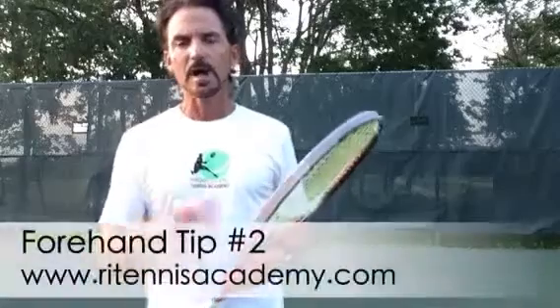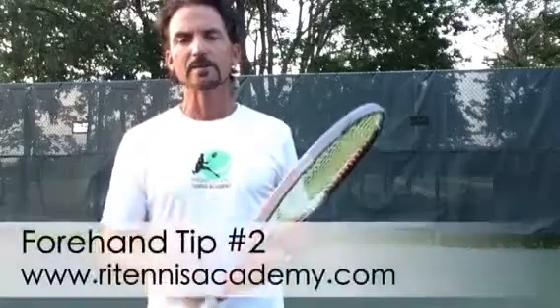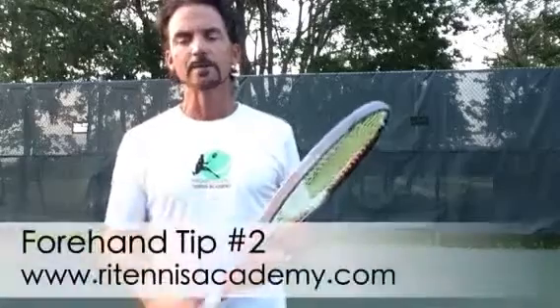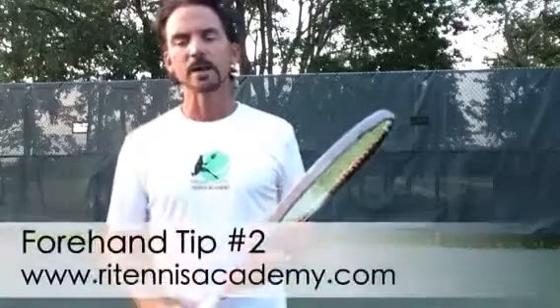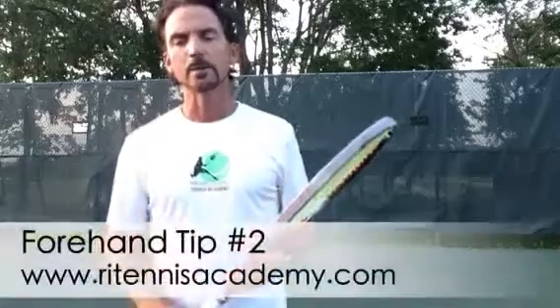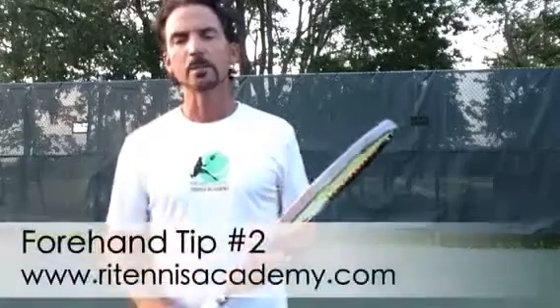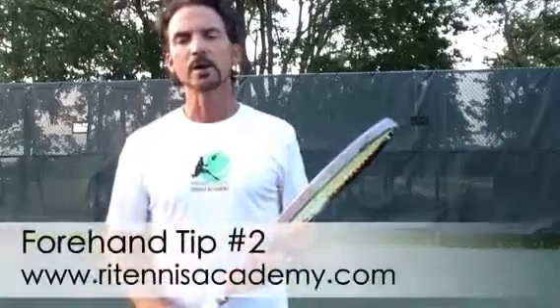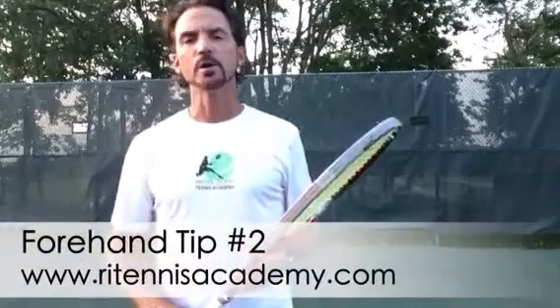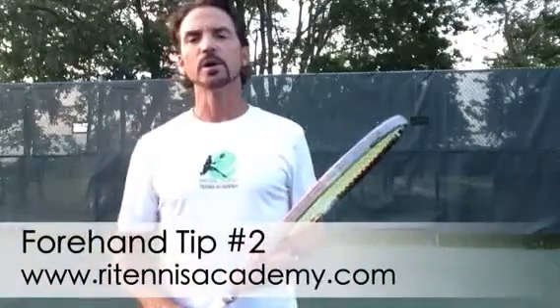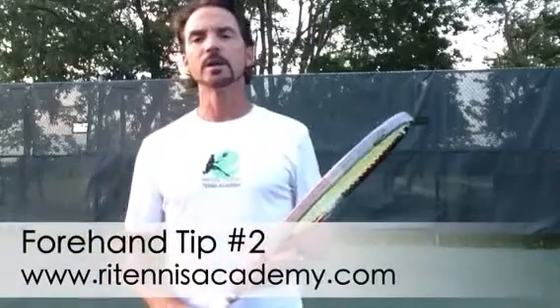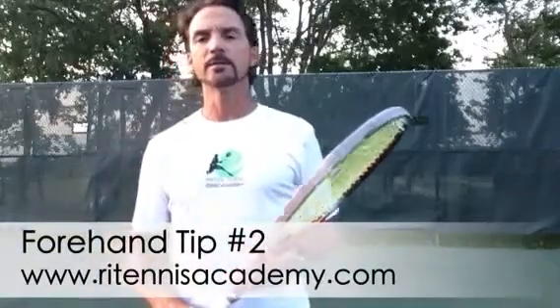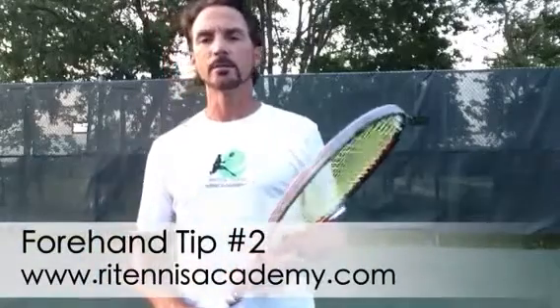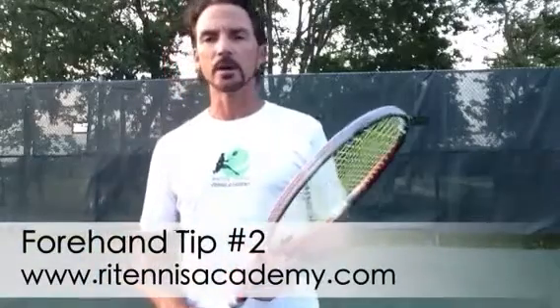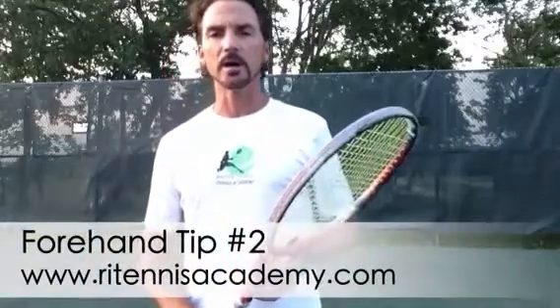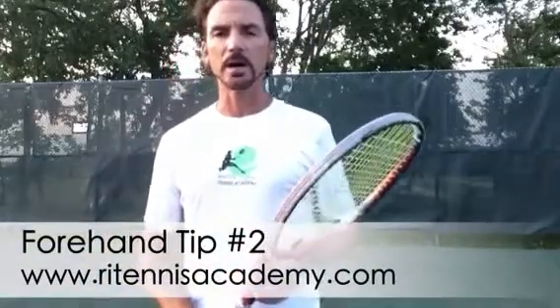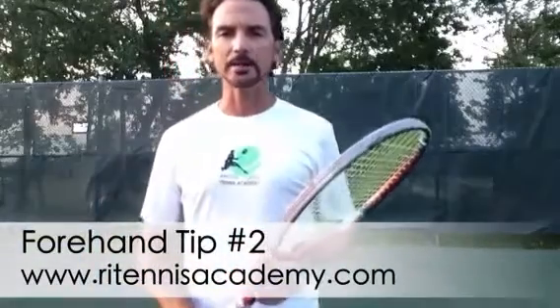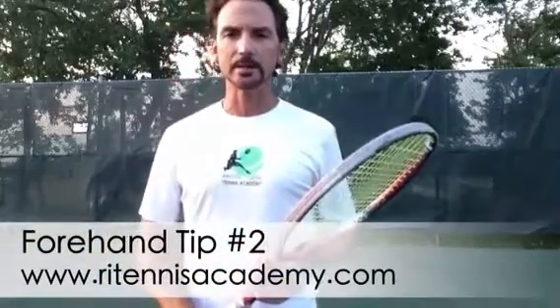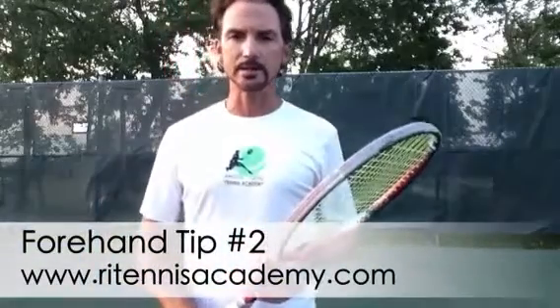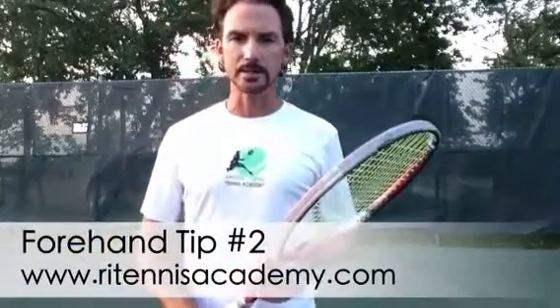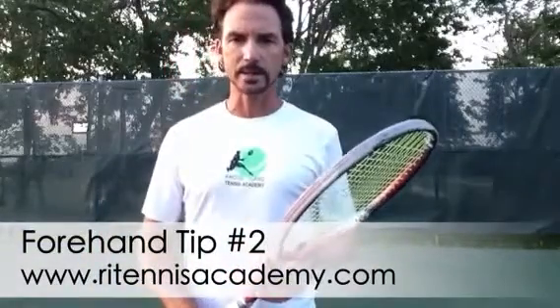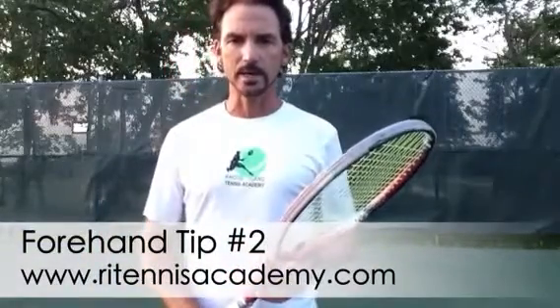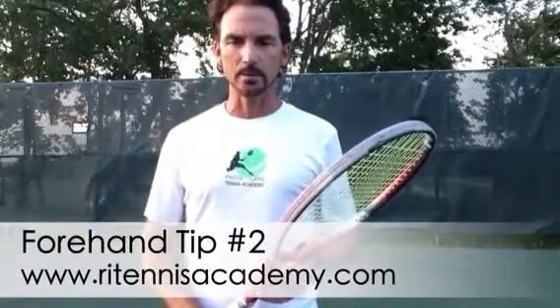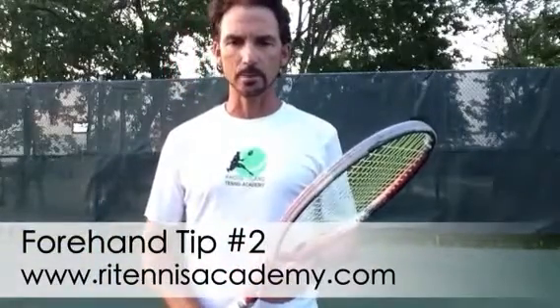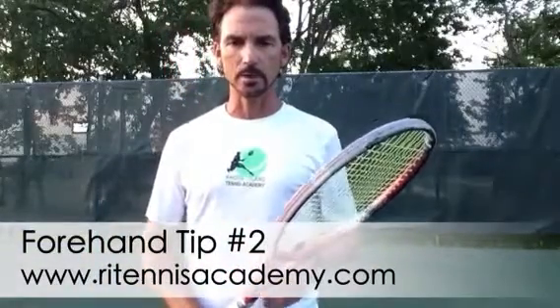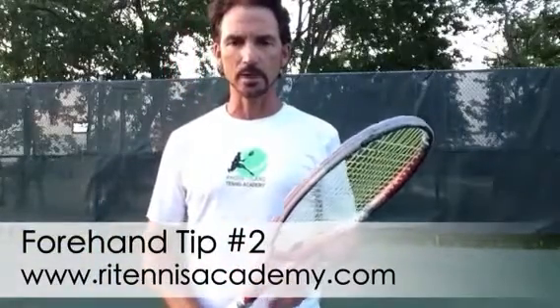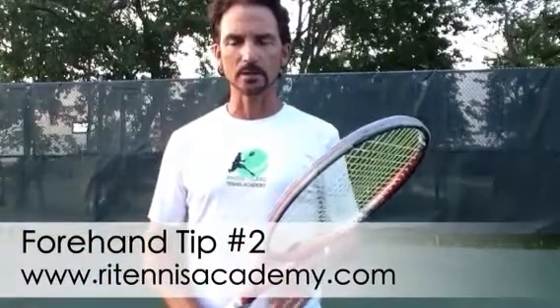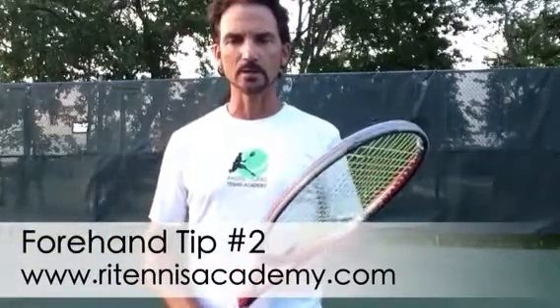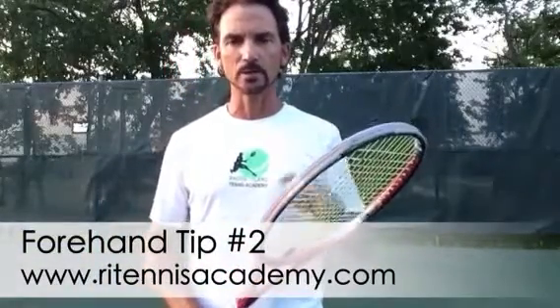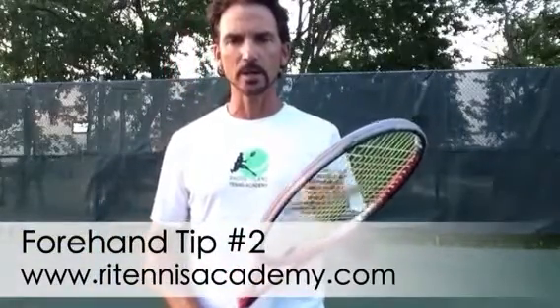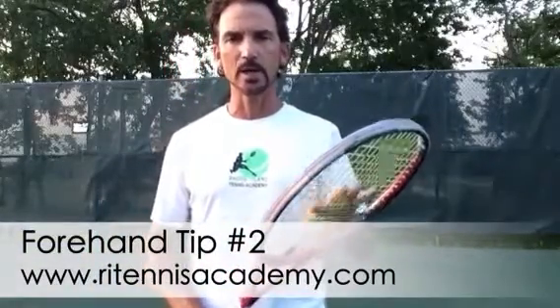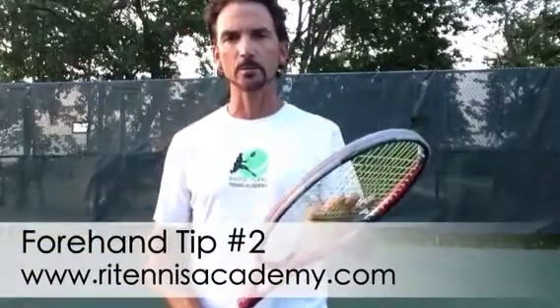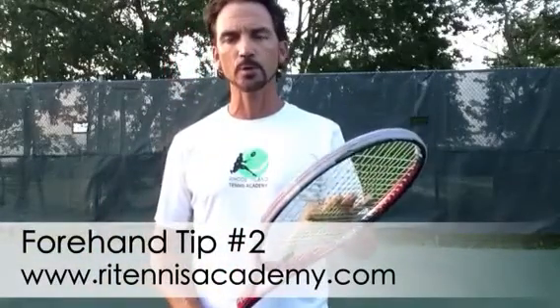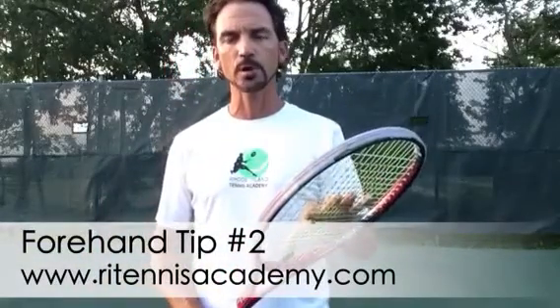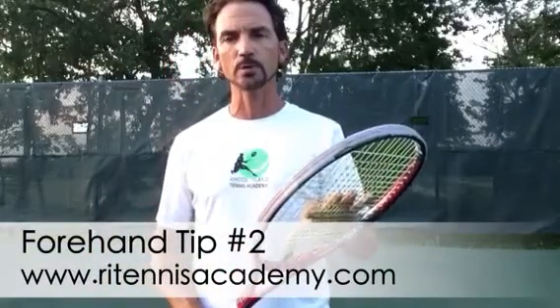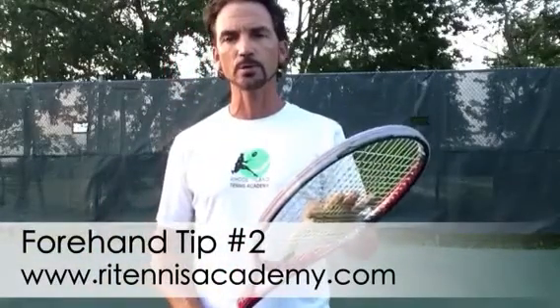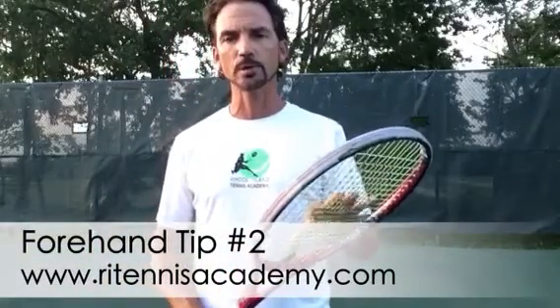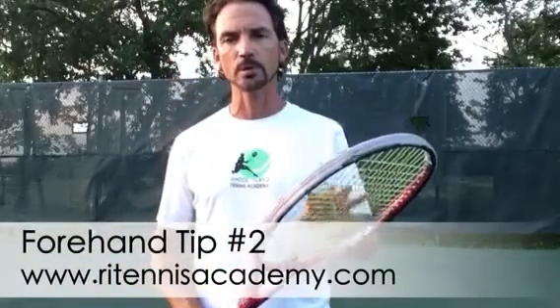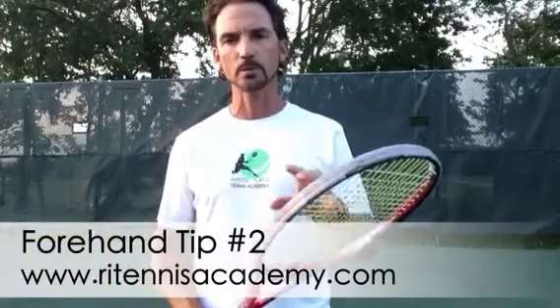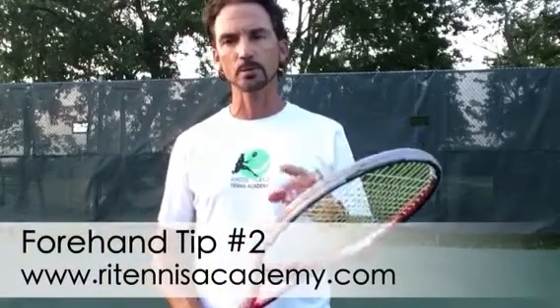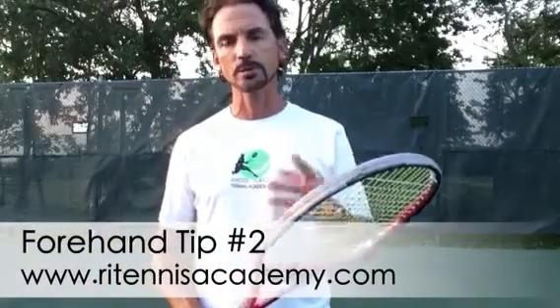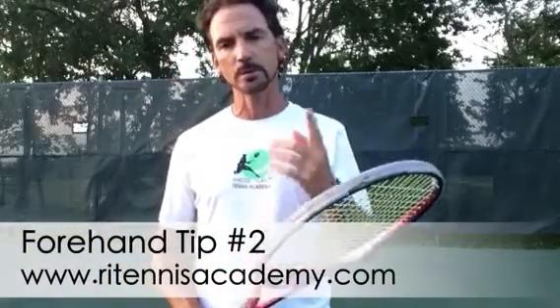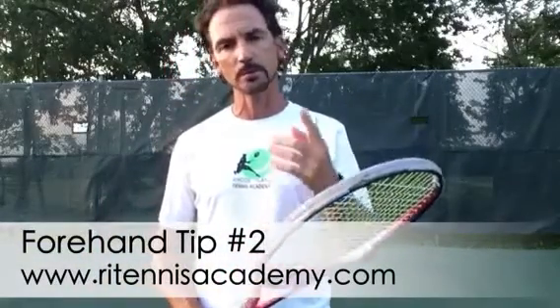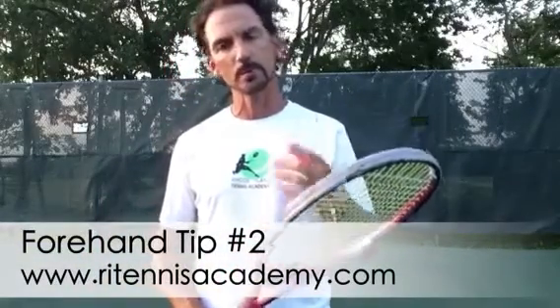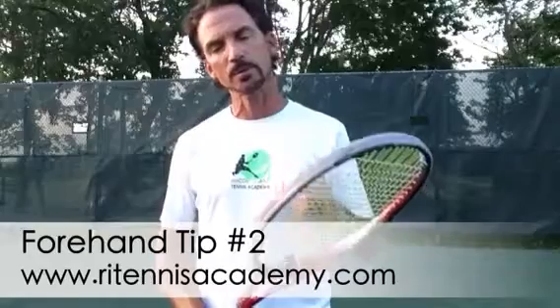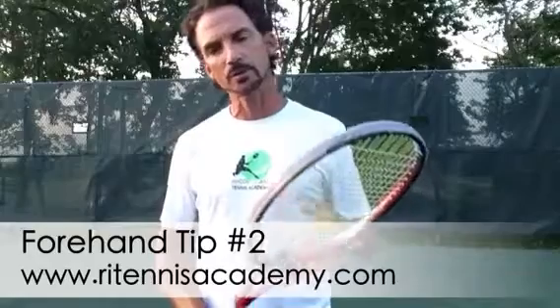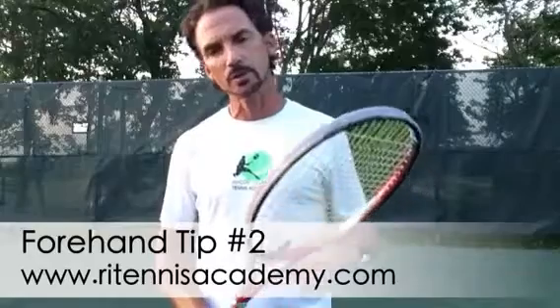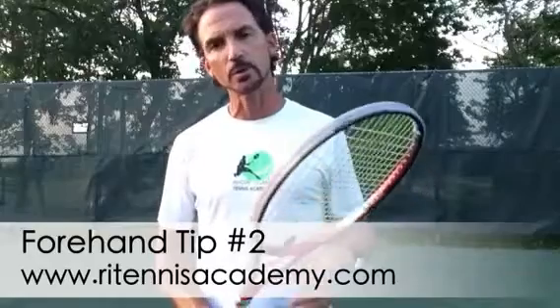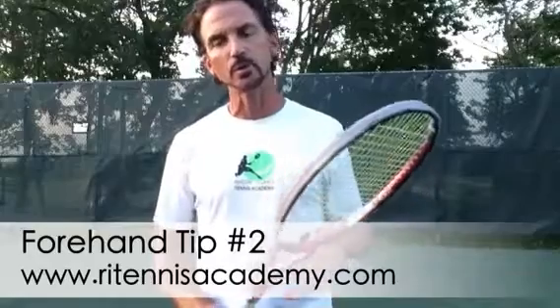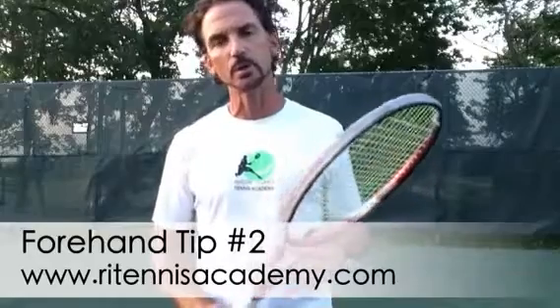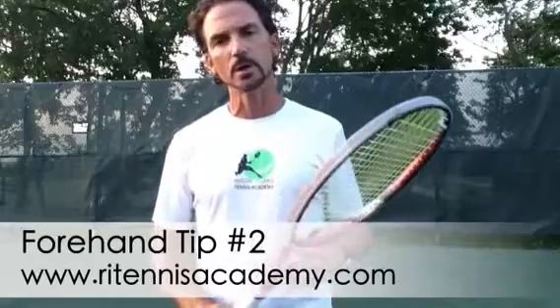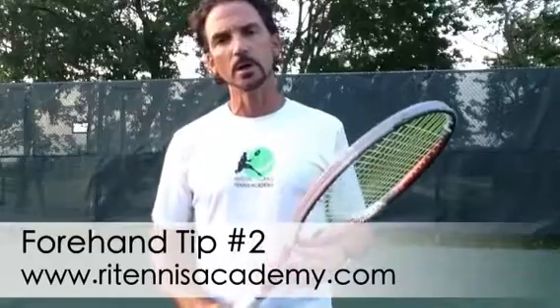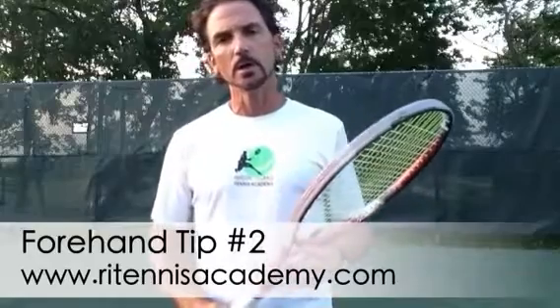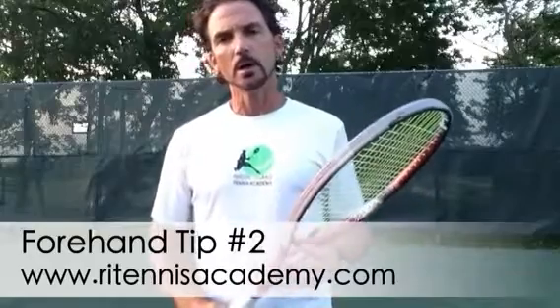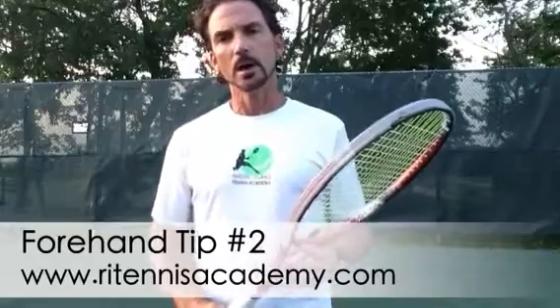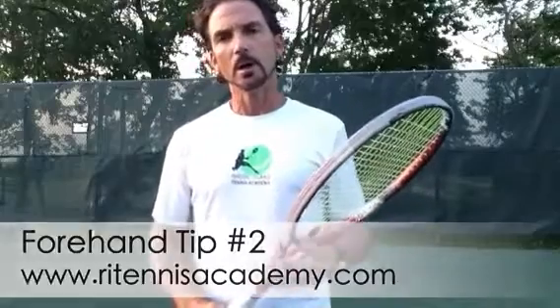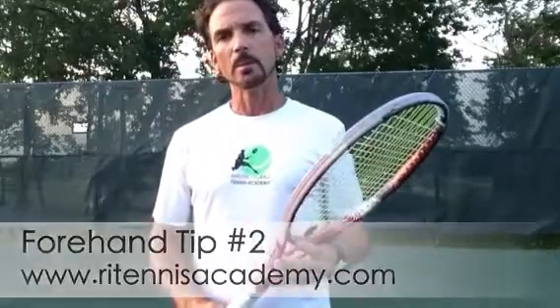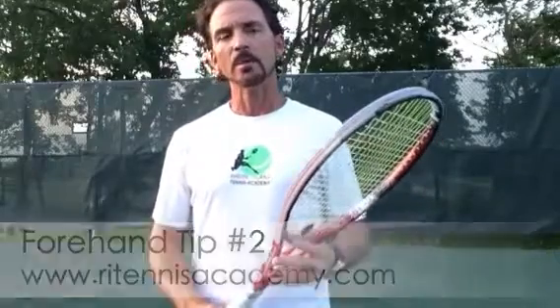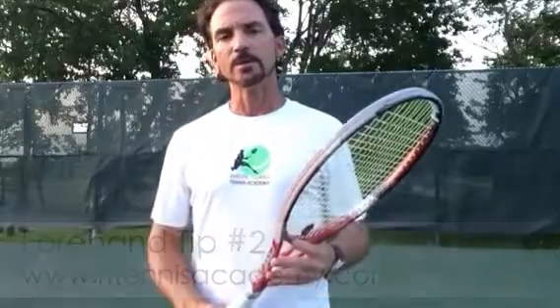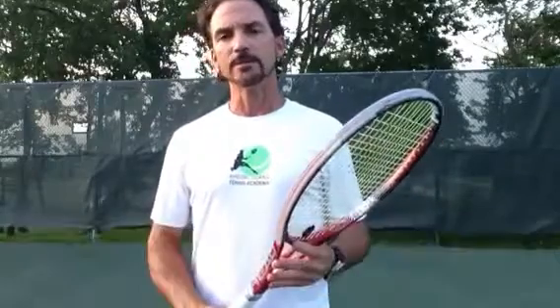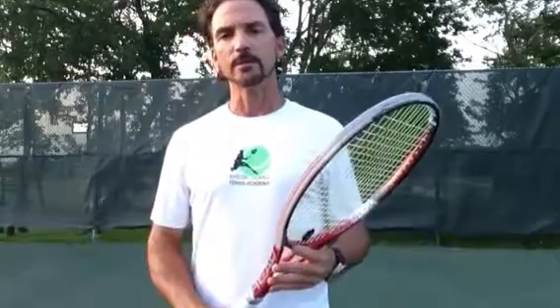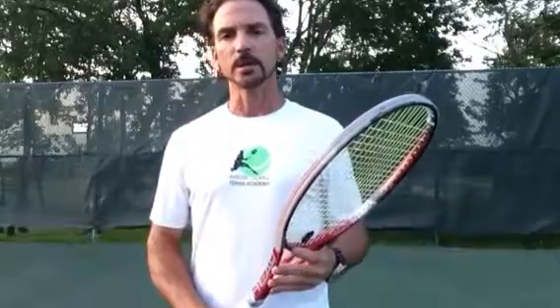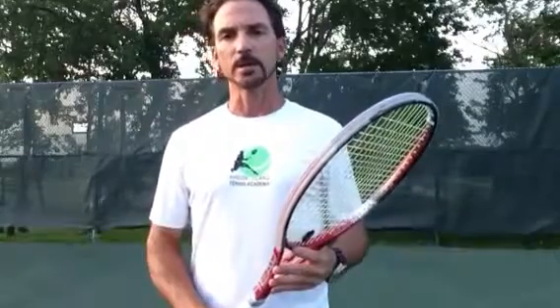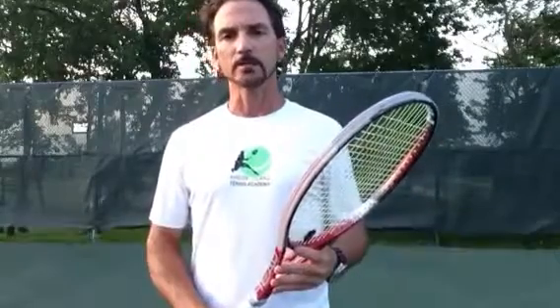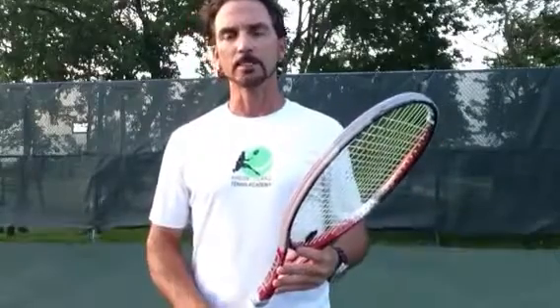Hi everybody, Mario here for RI Tennis Academy and today I'm going to continue with tip number two about your forehand.